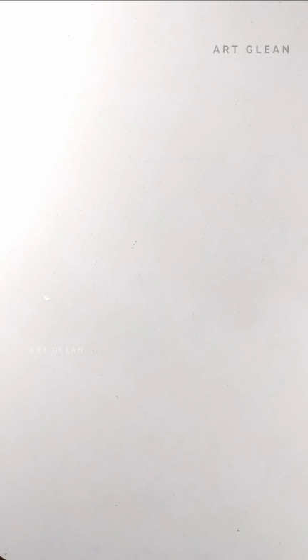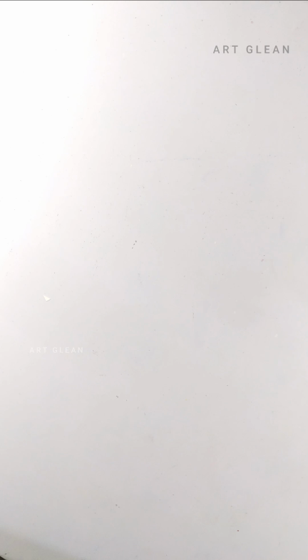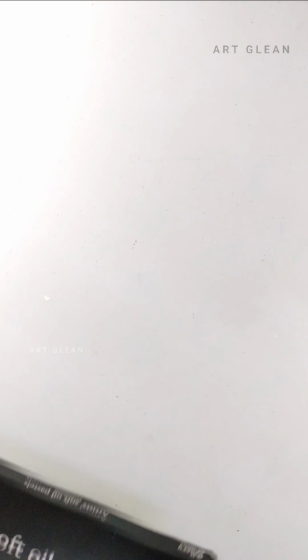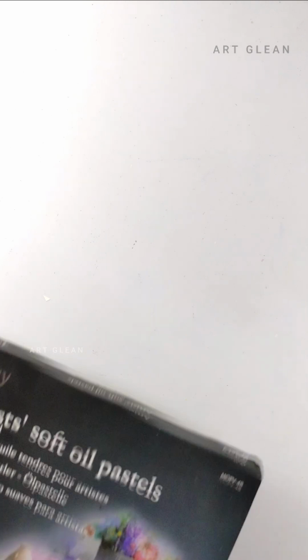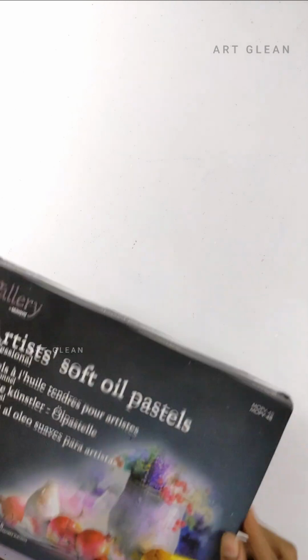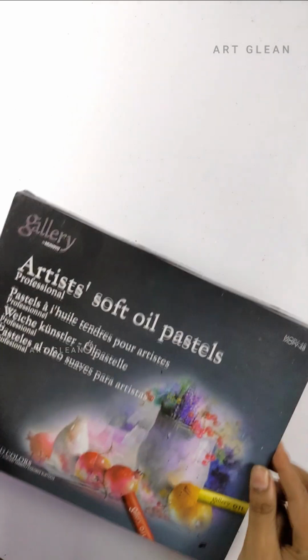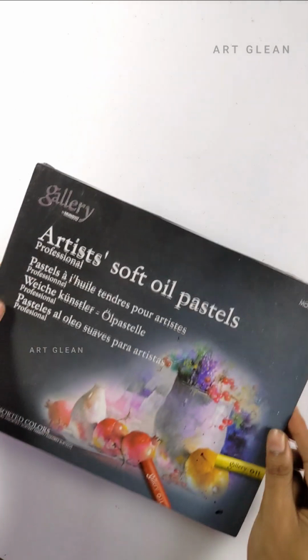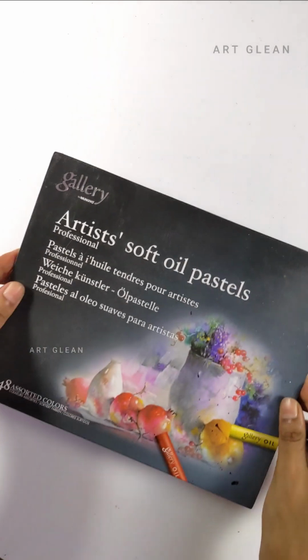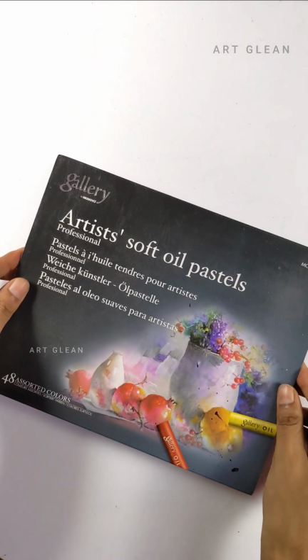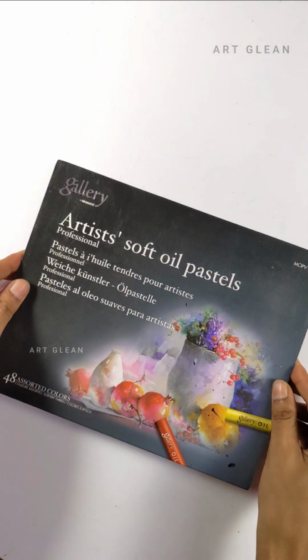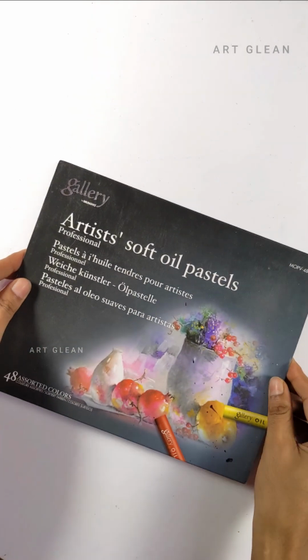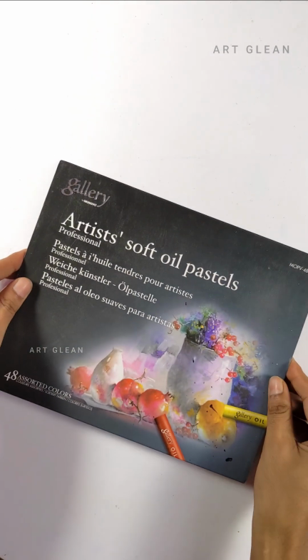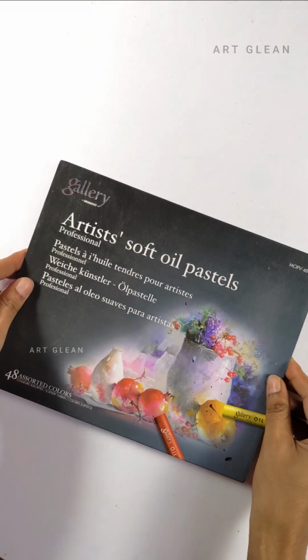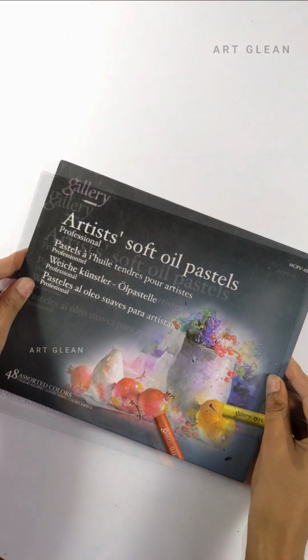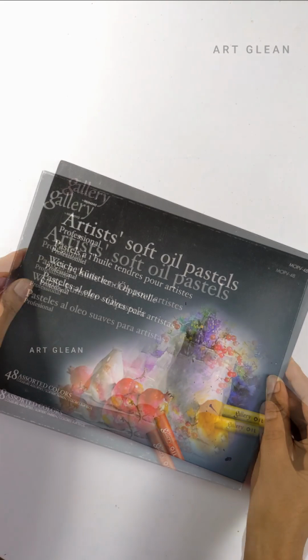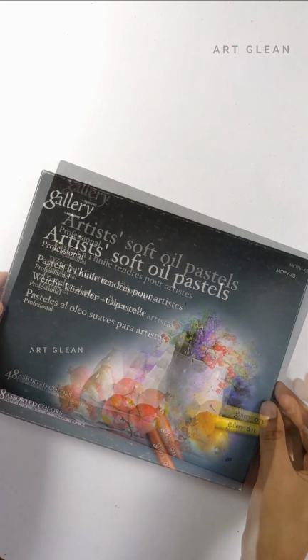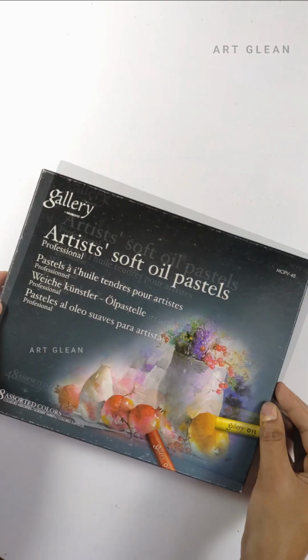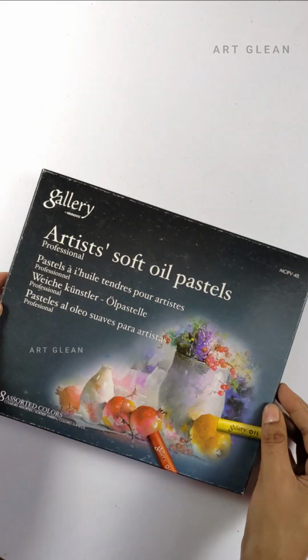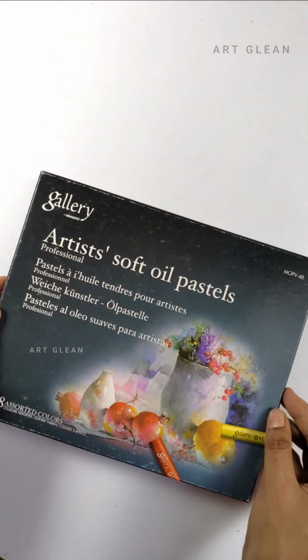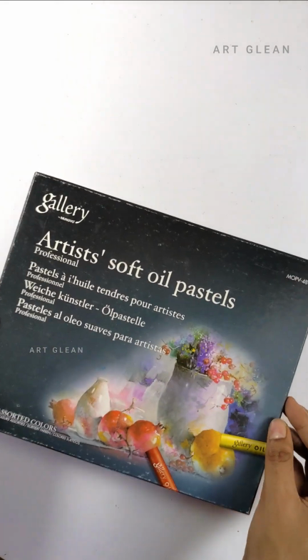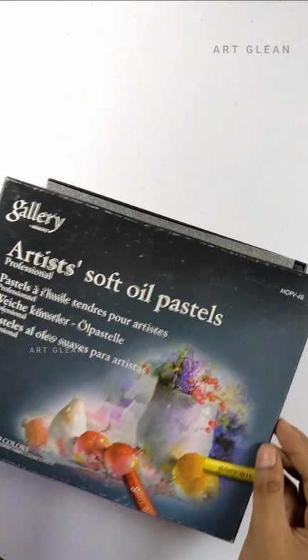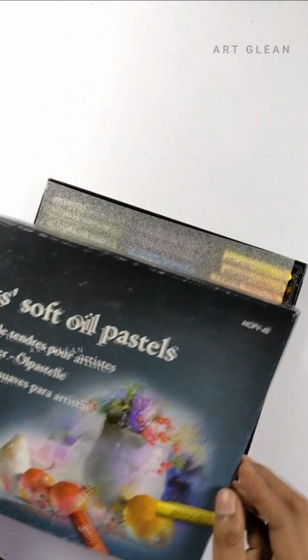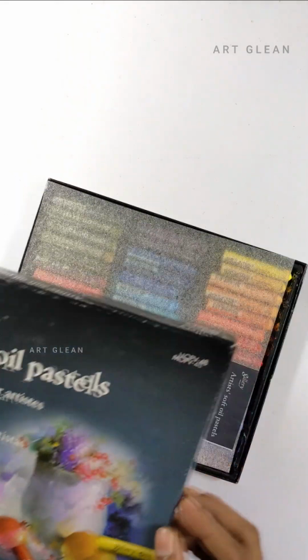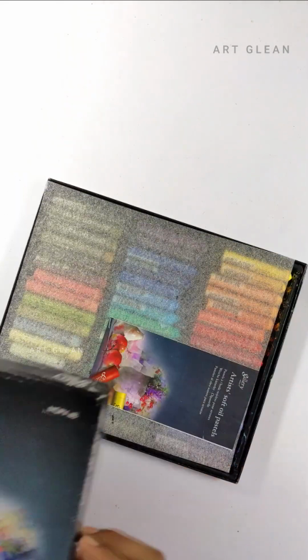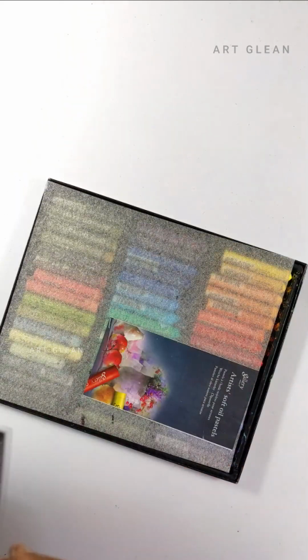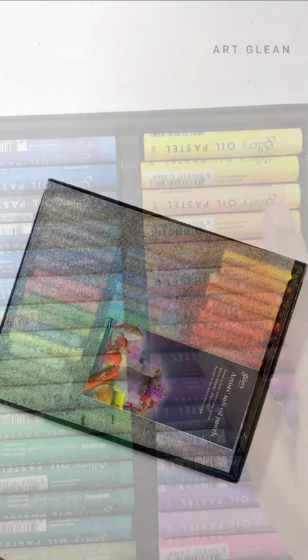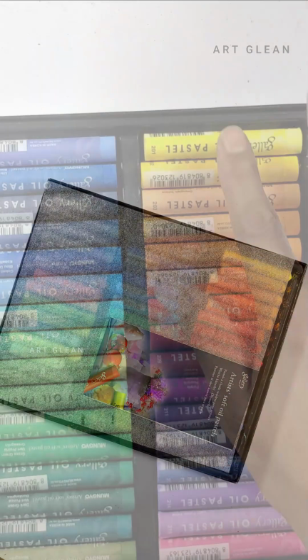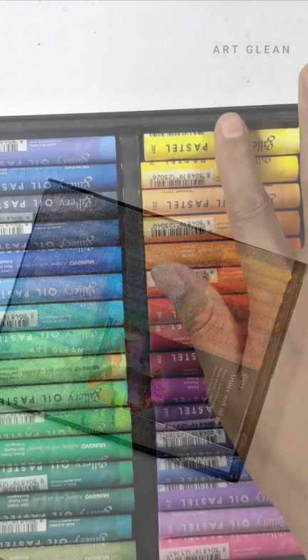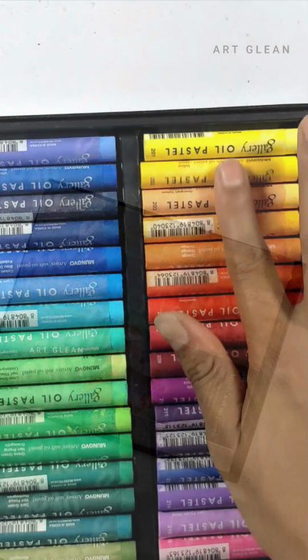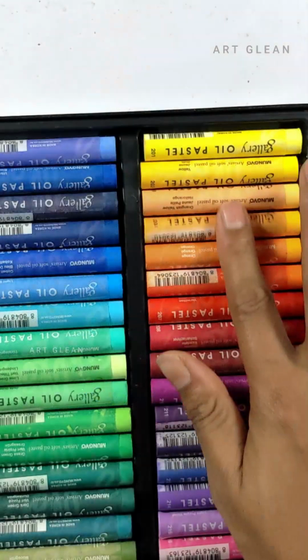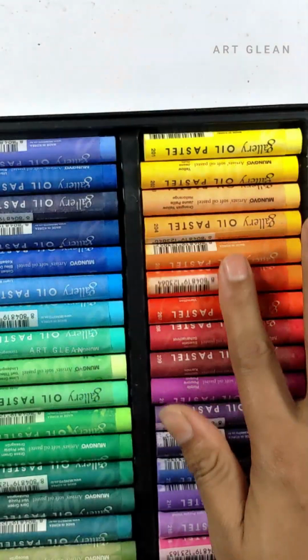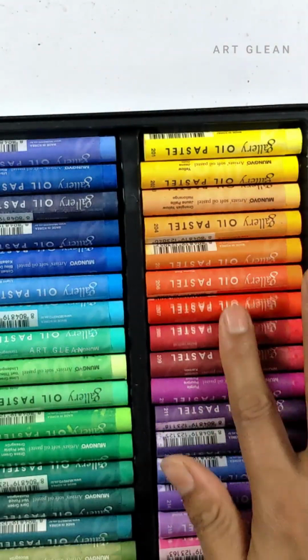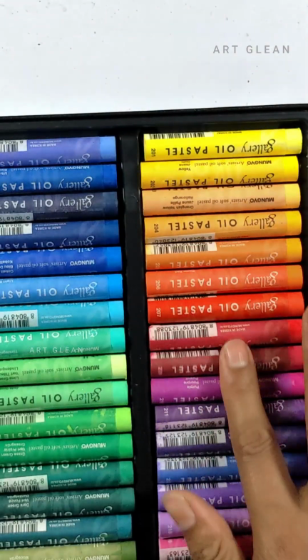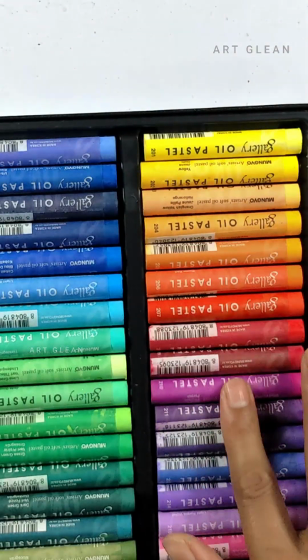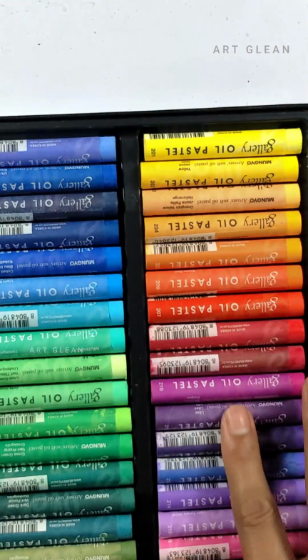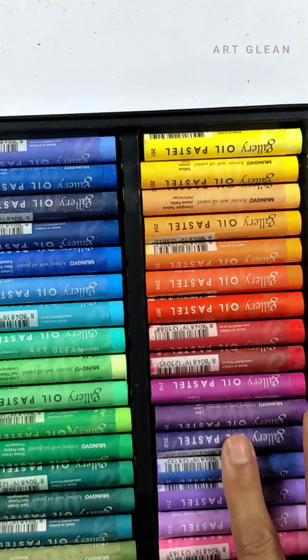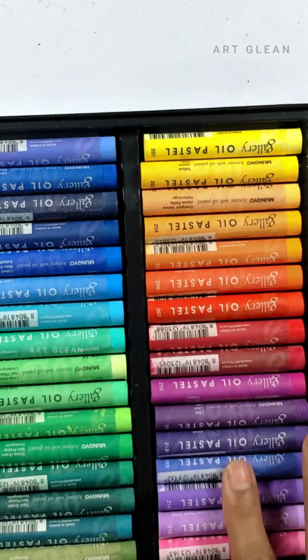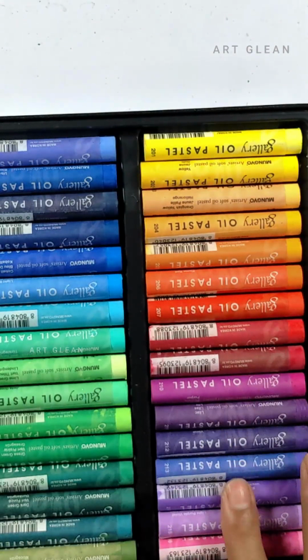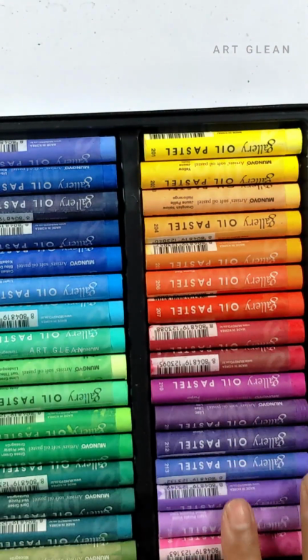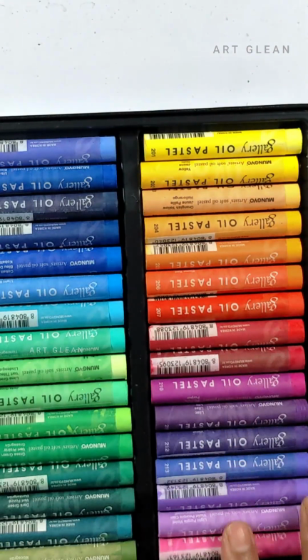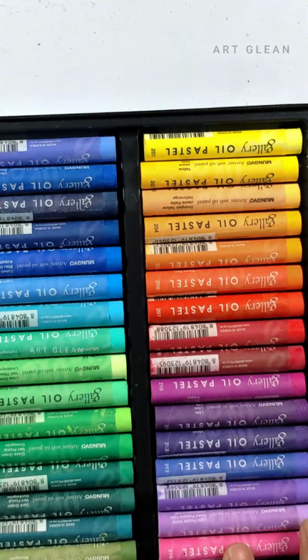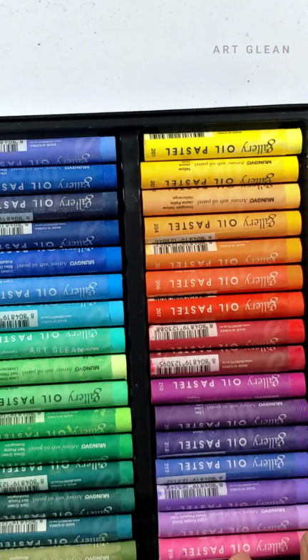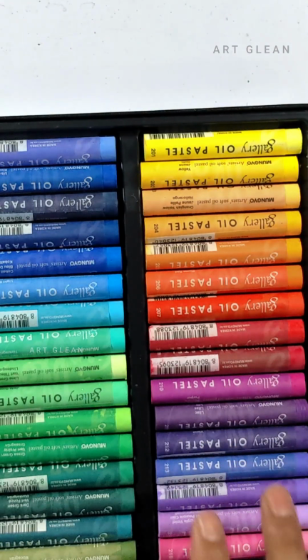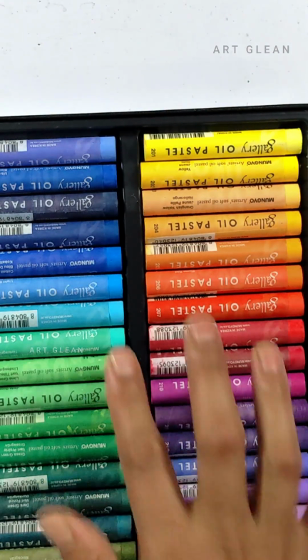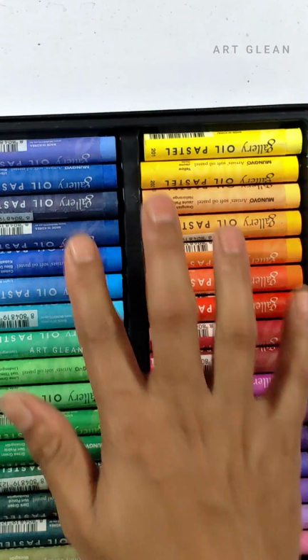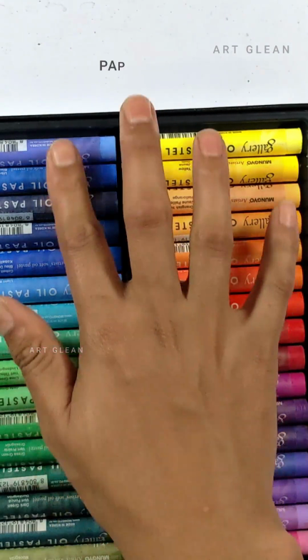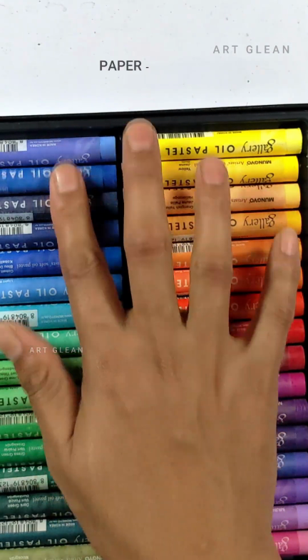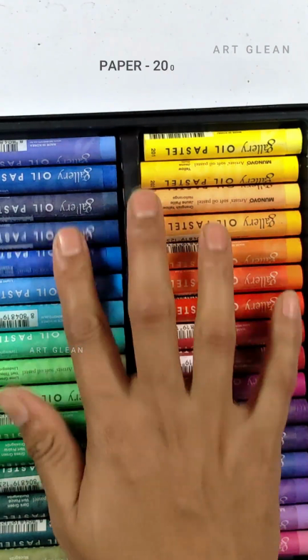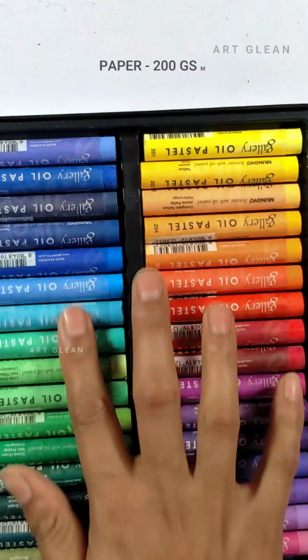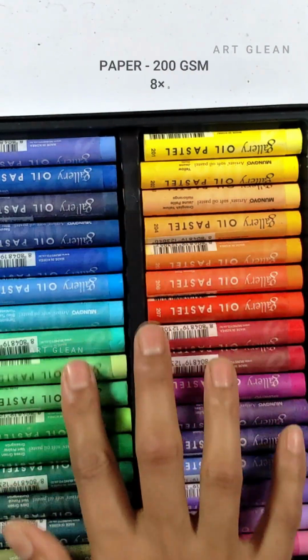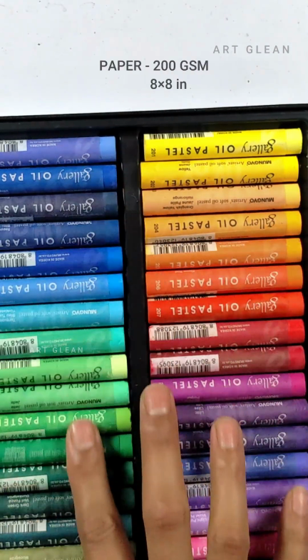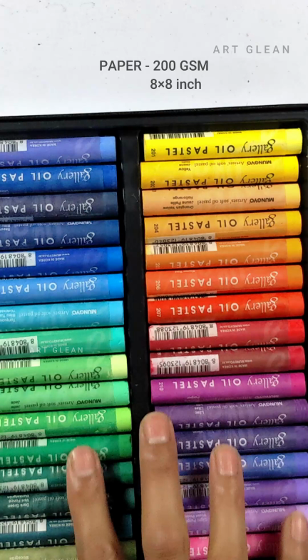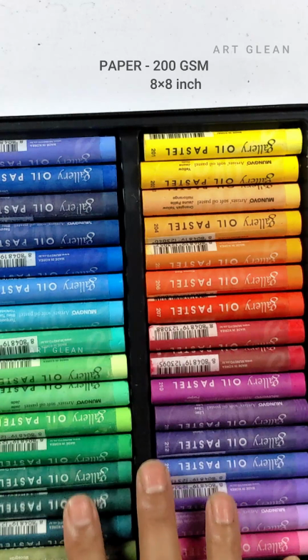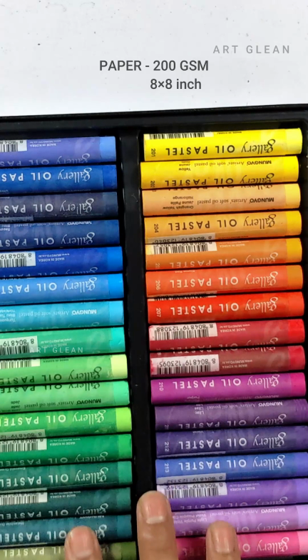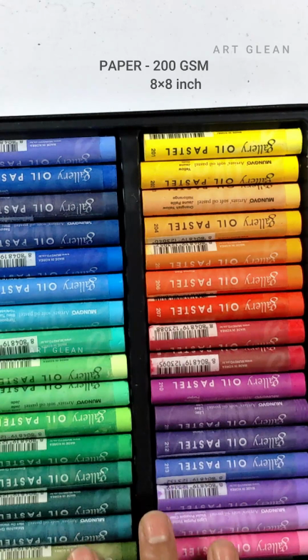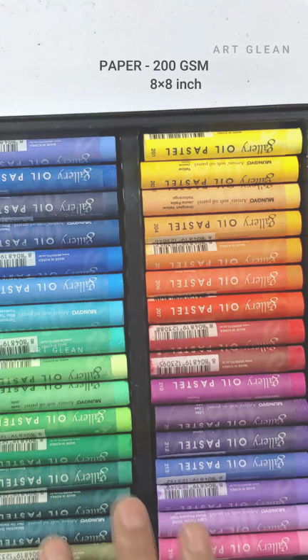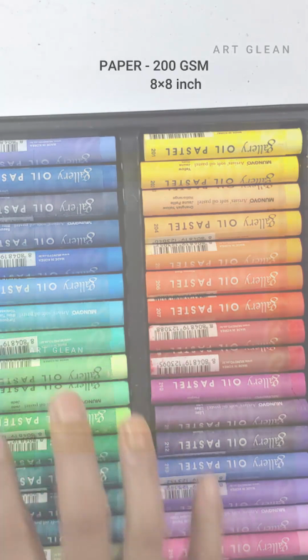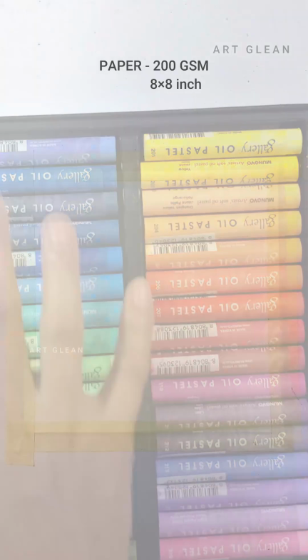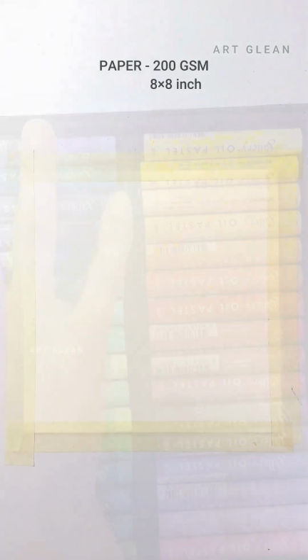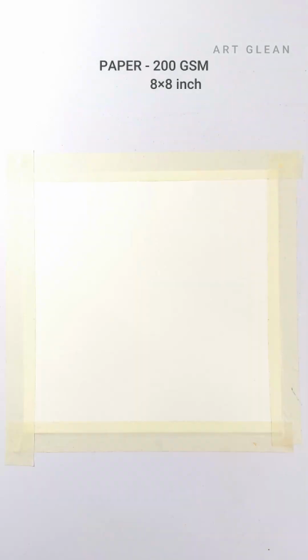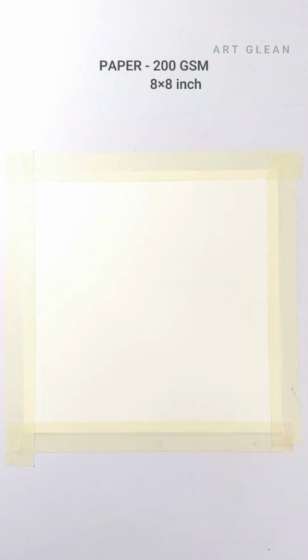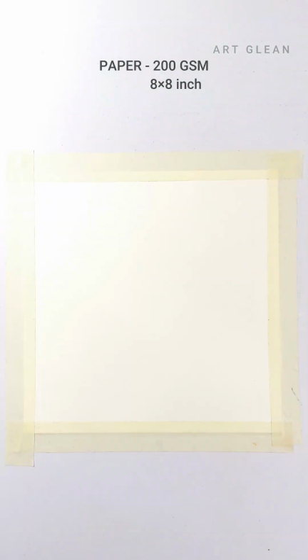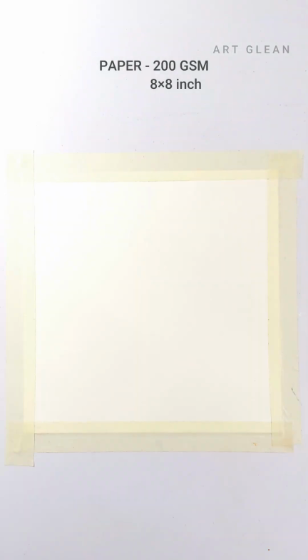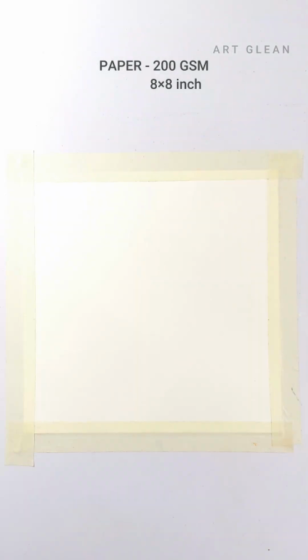Hello lovely artists! Today, I'm excited to create a stunning beach scene using gallery pastel colors.